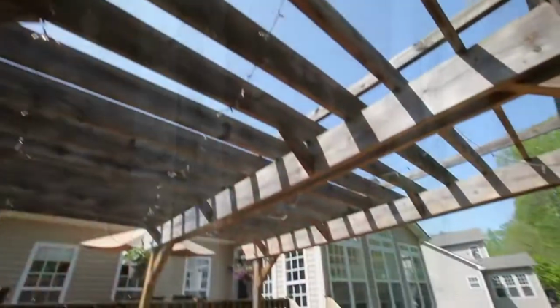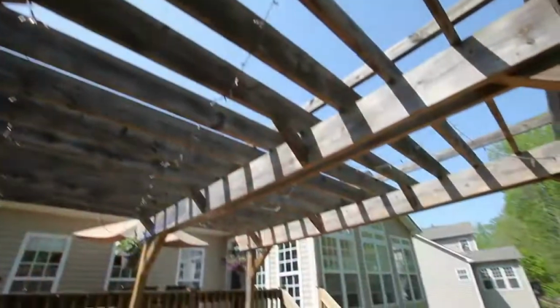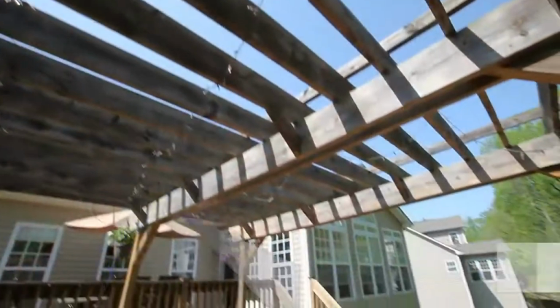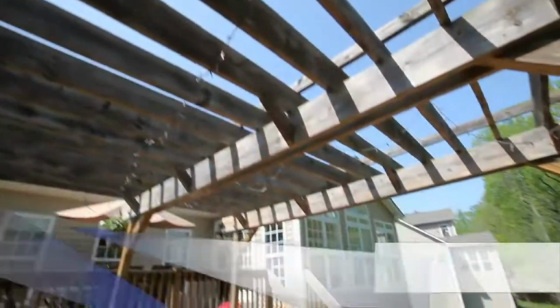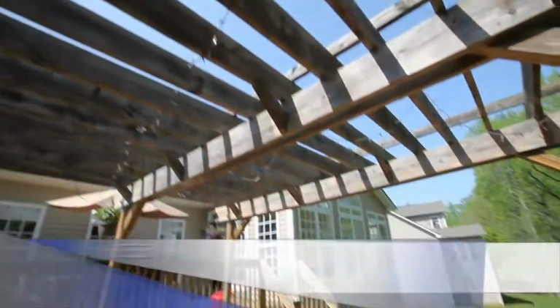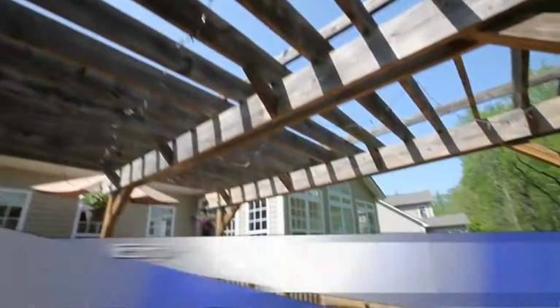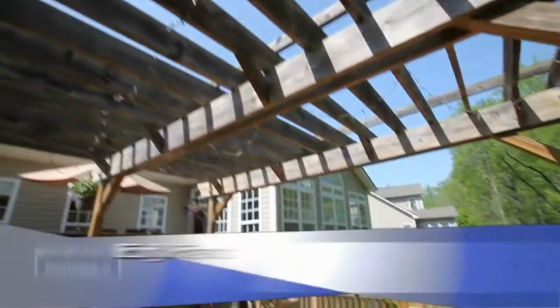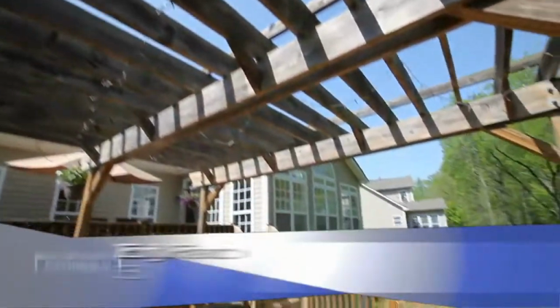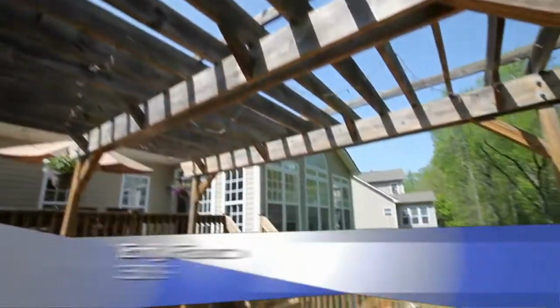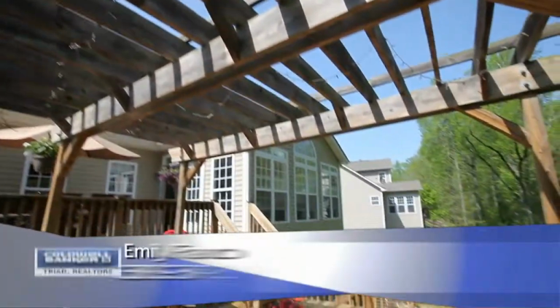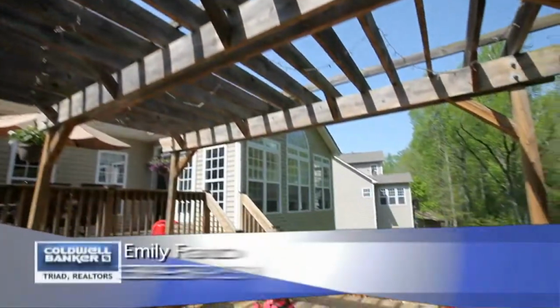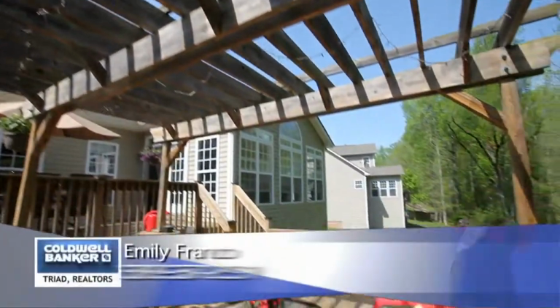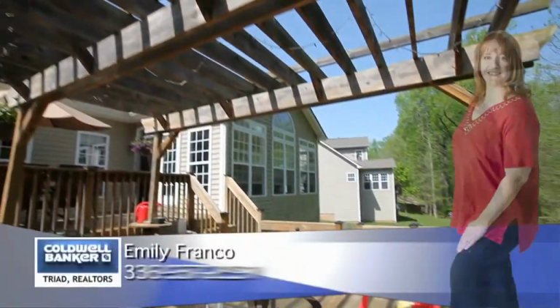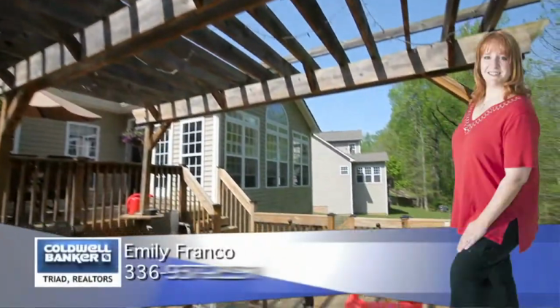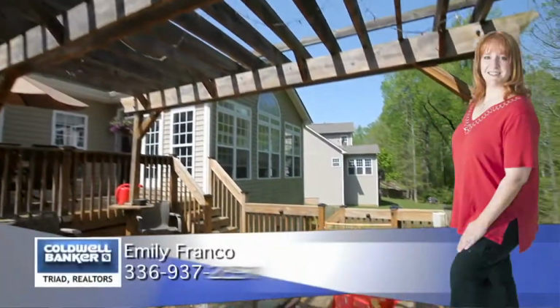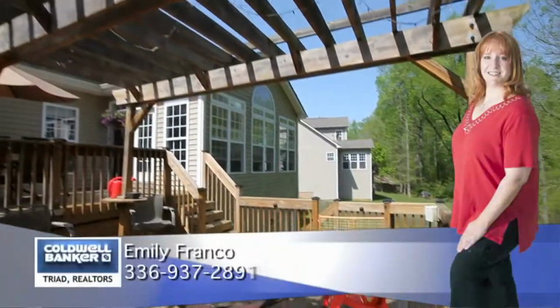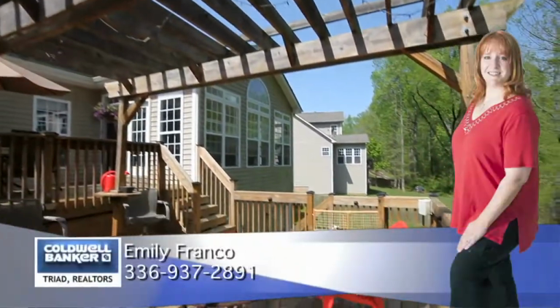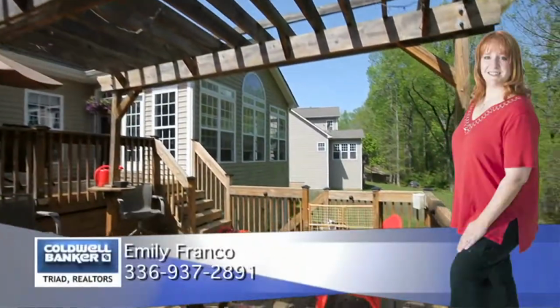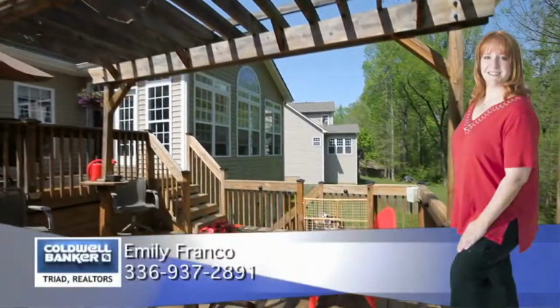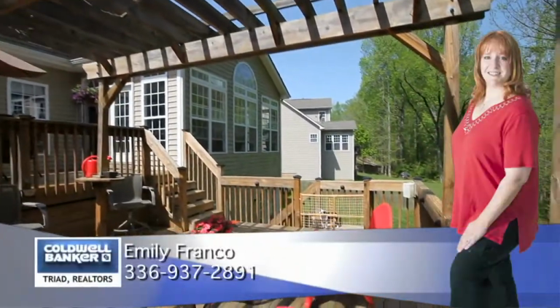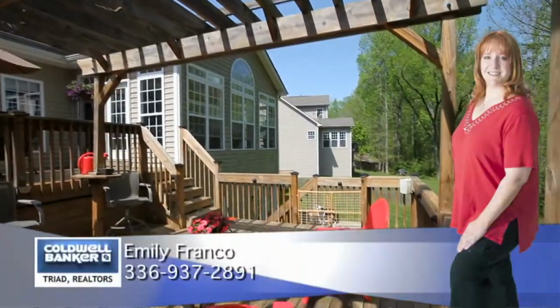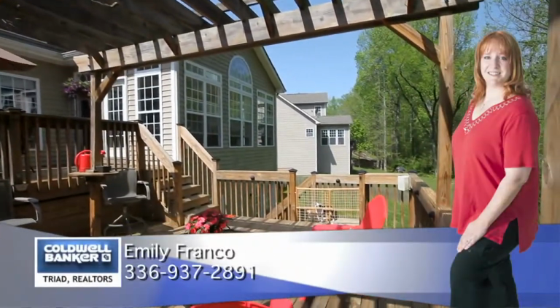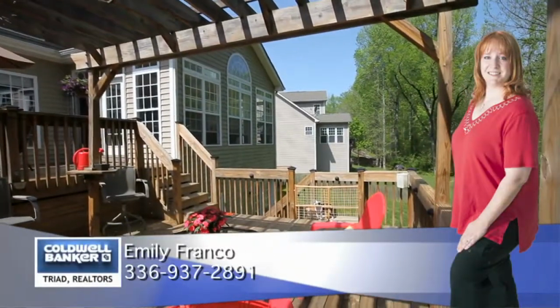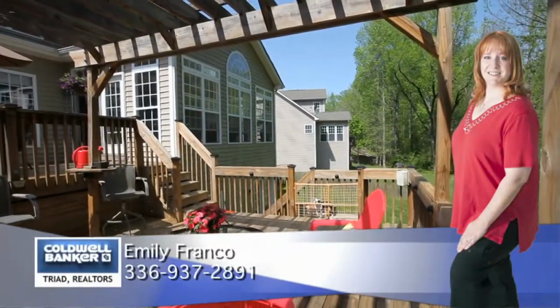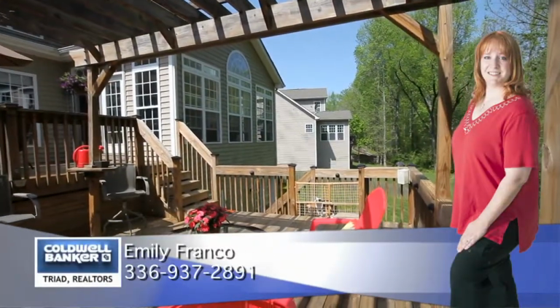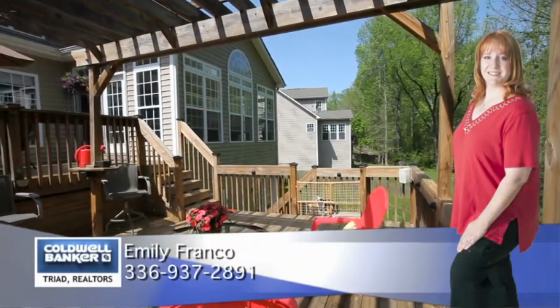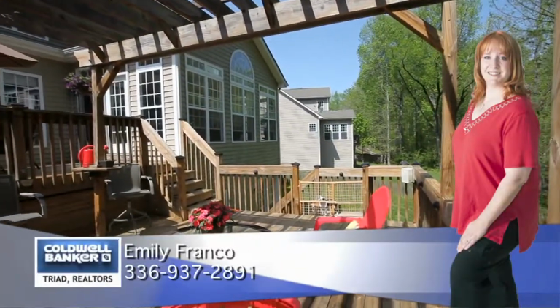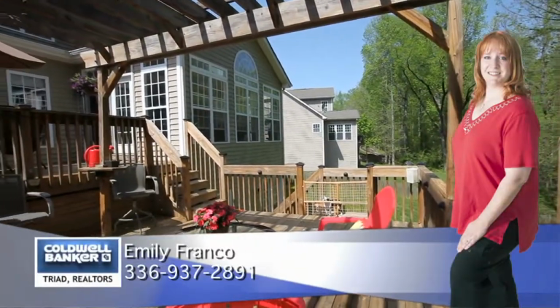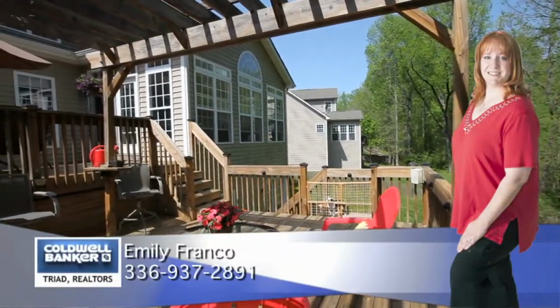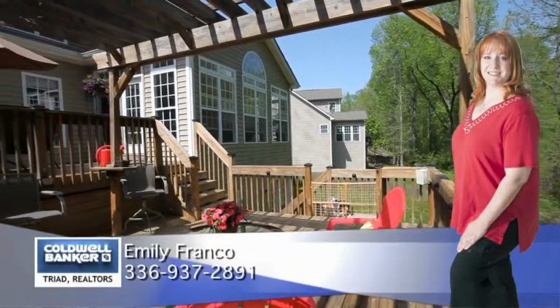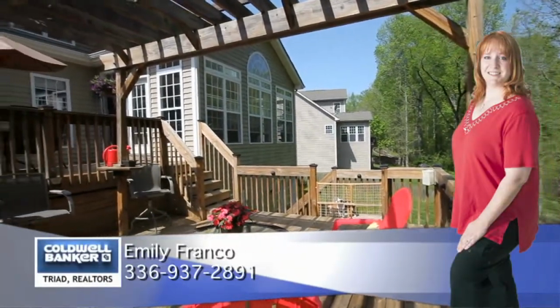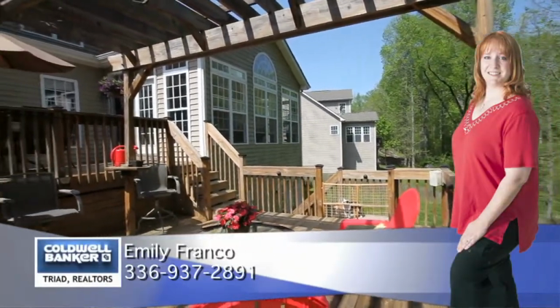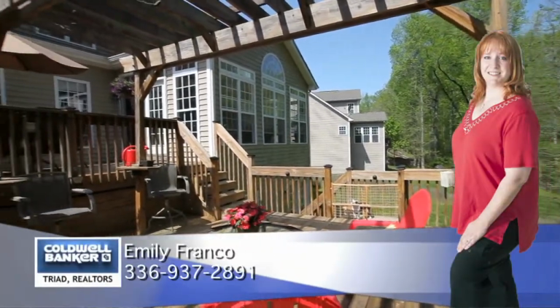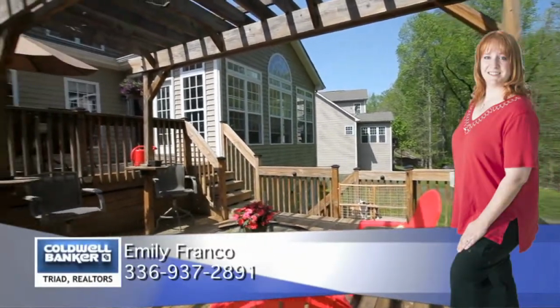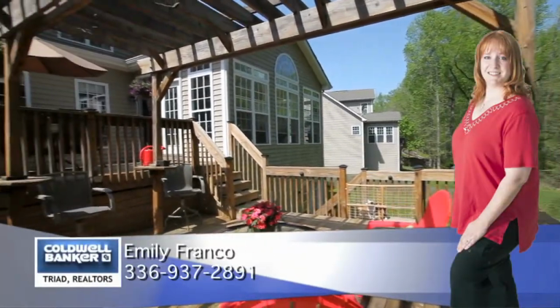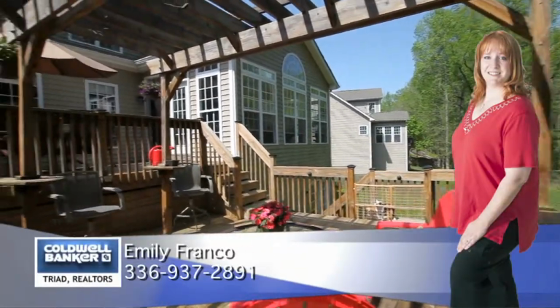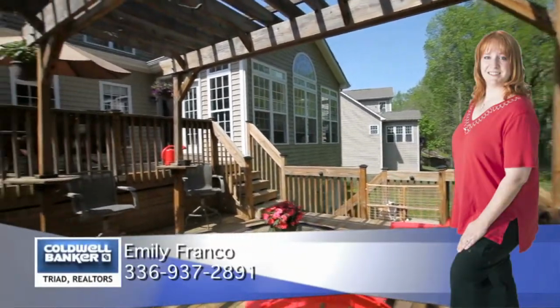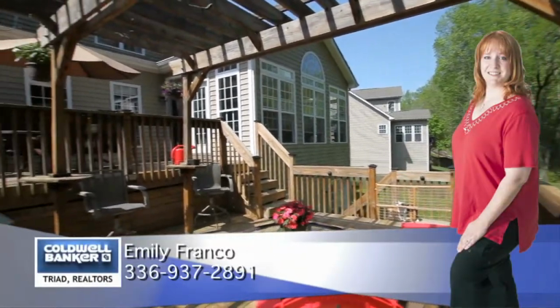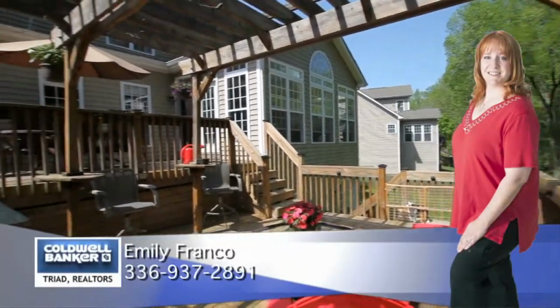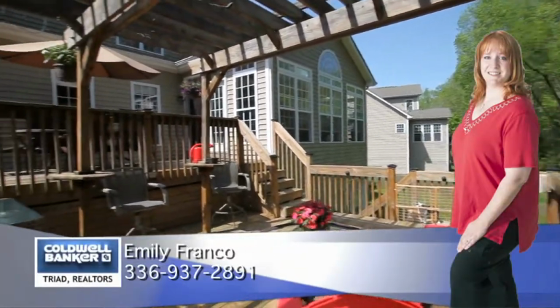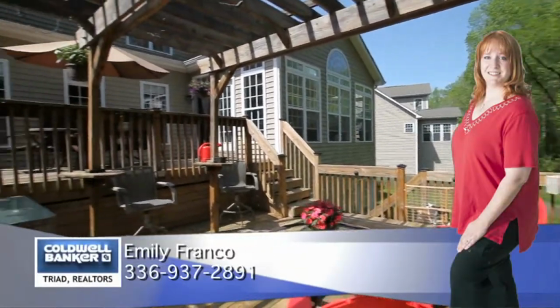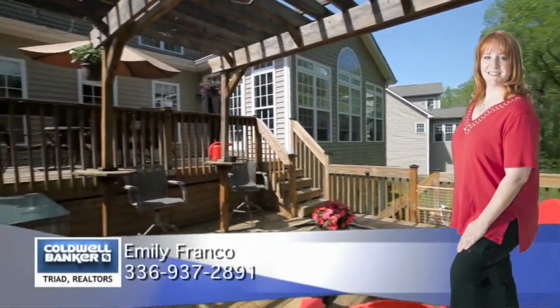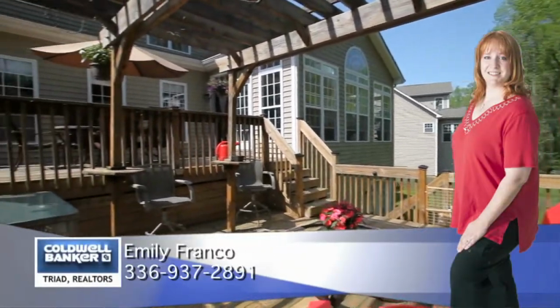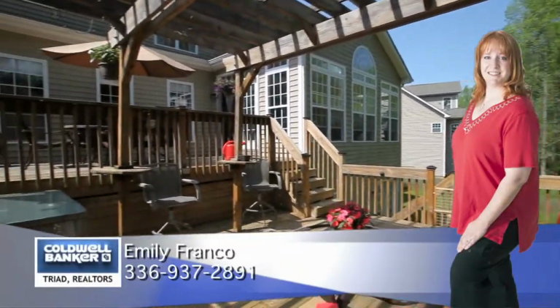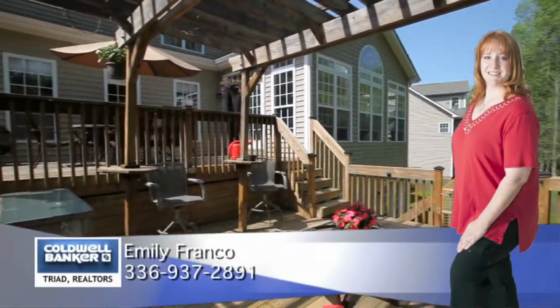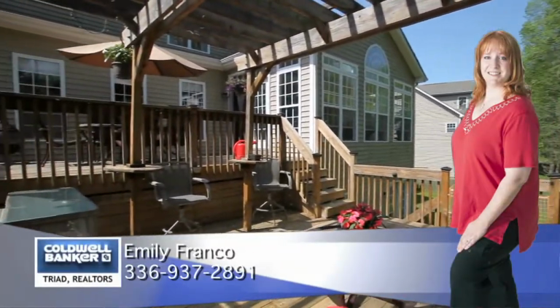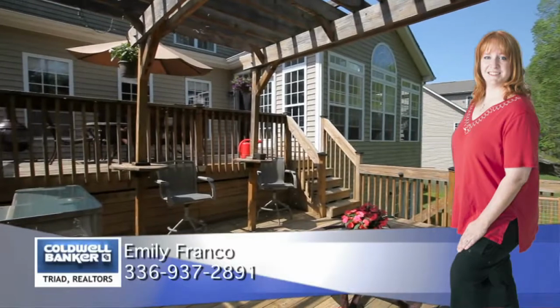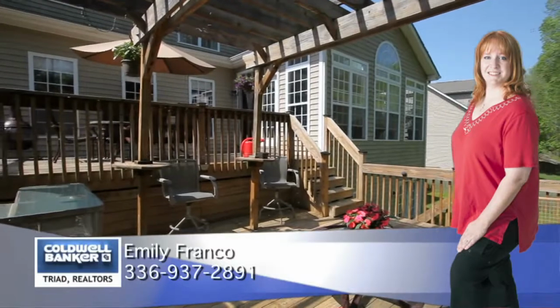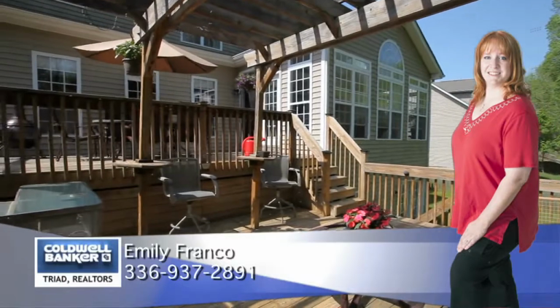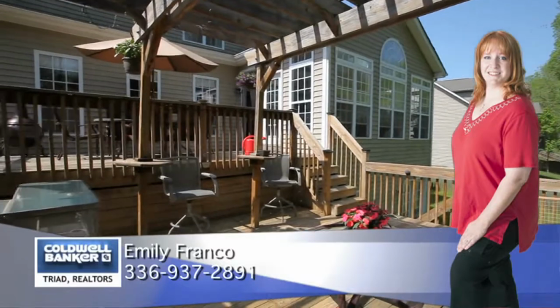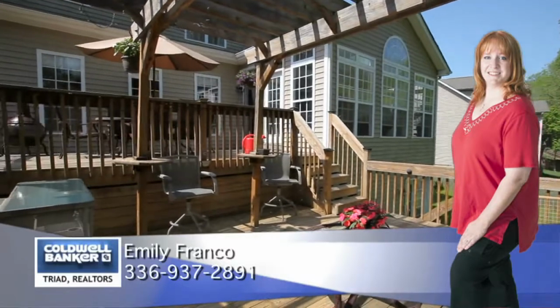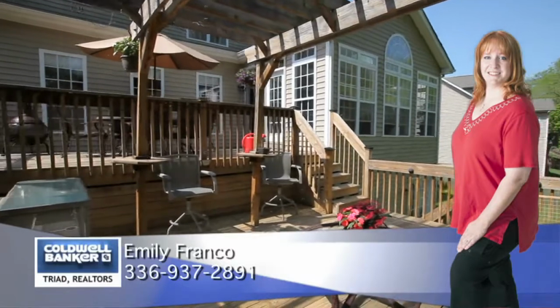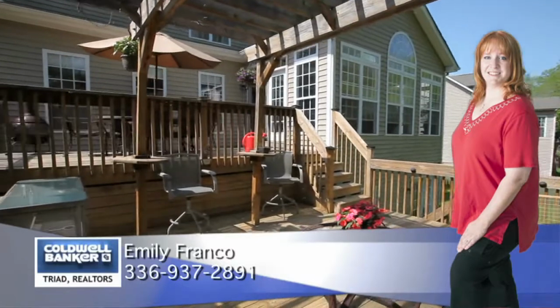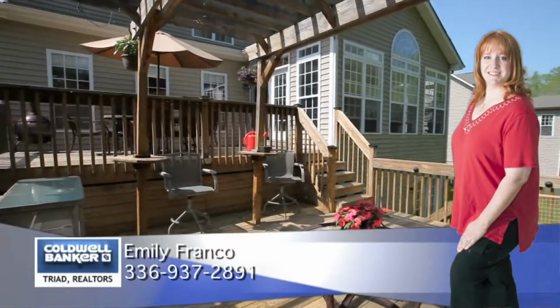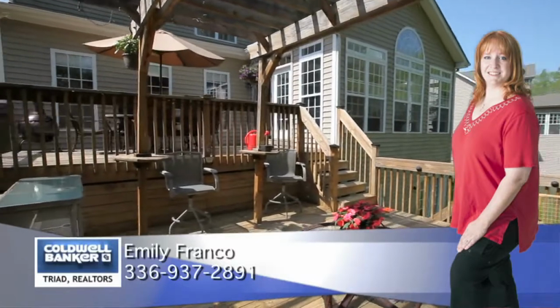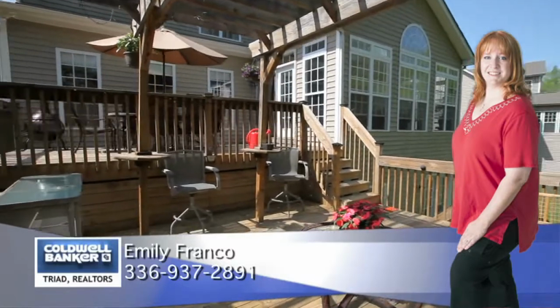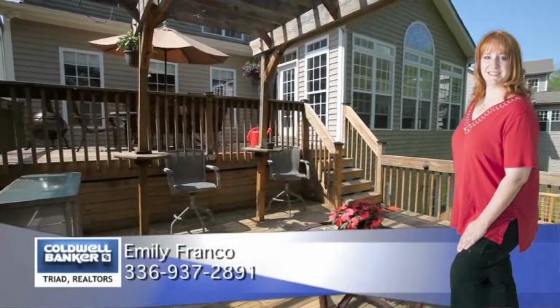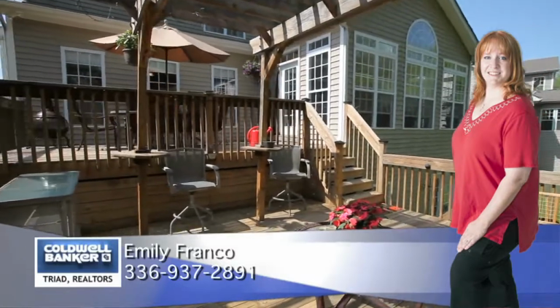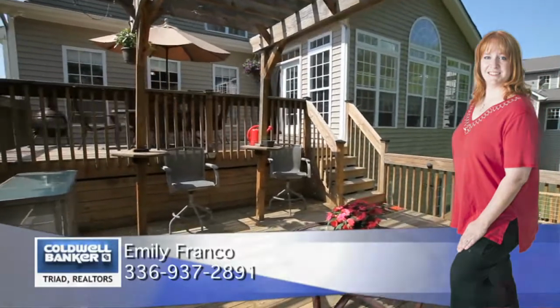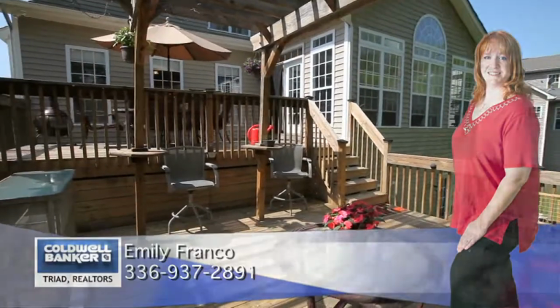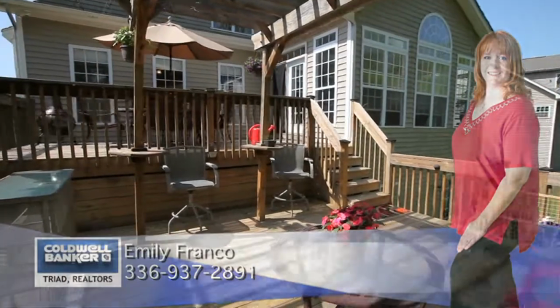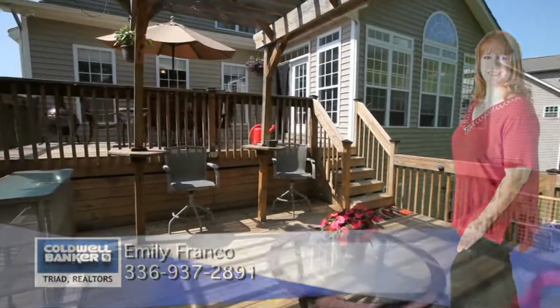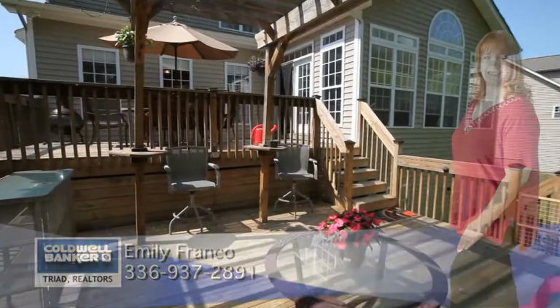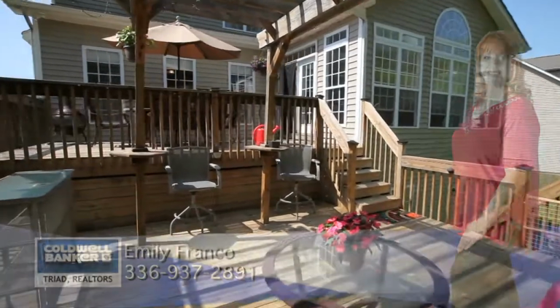For more information, please contact Emily Franco at 336-937-2891.